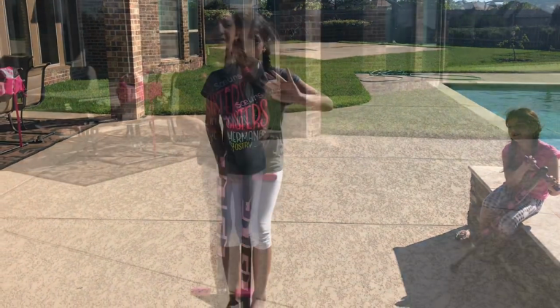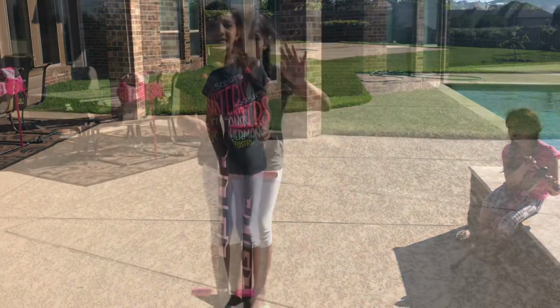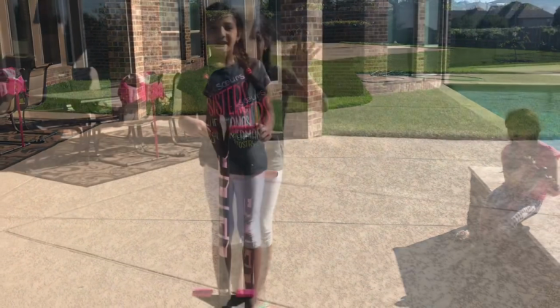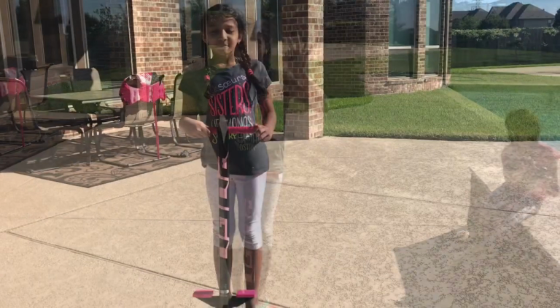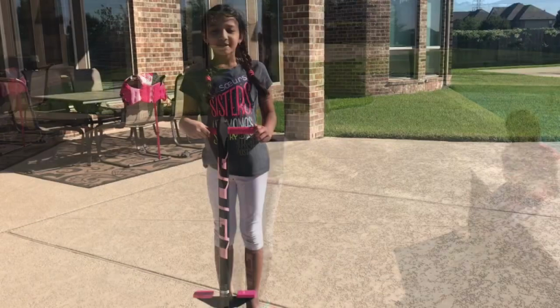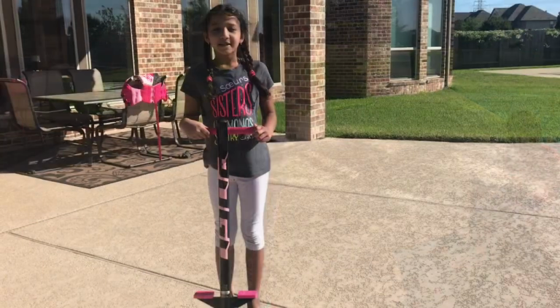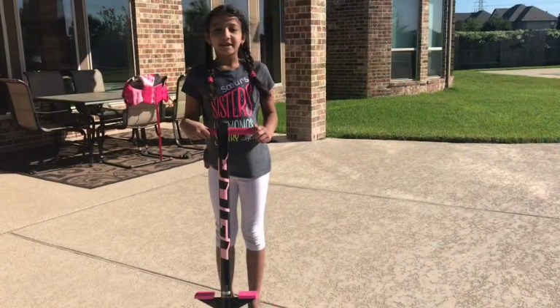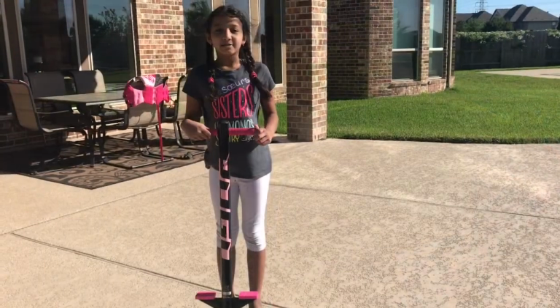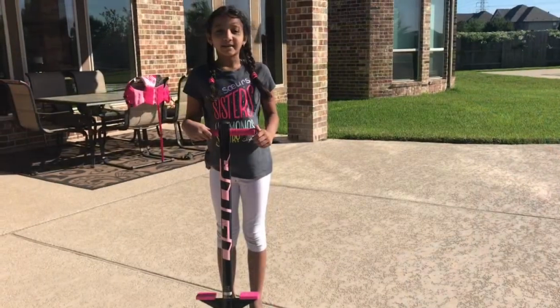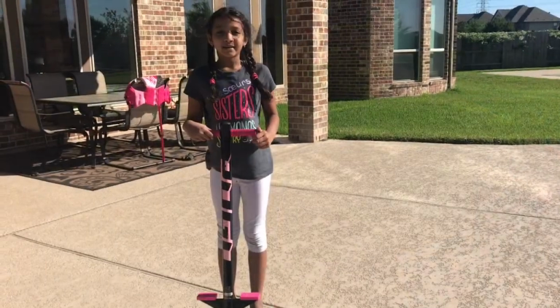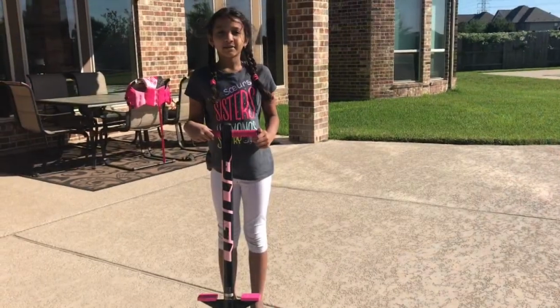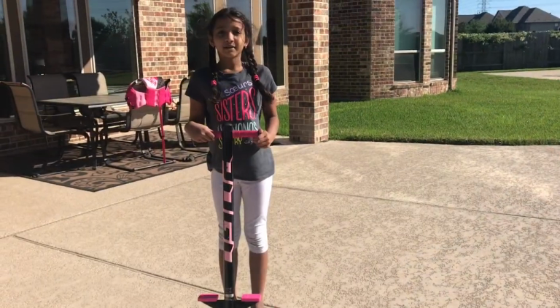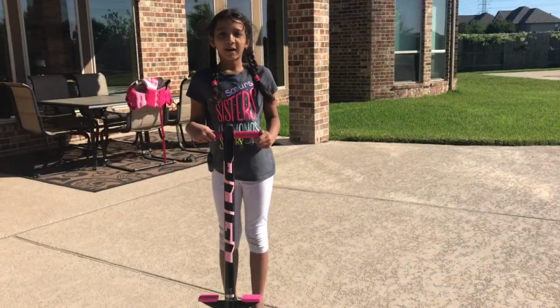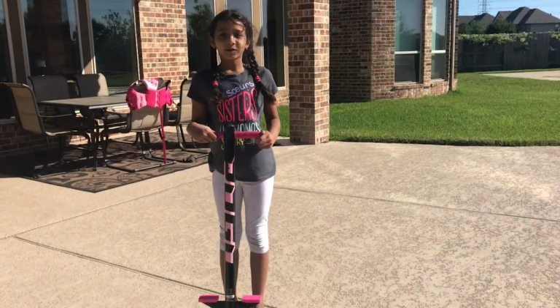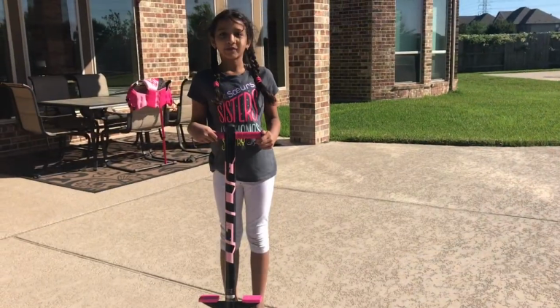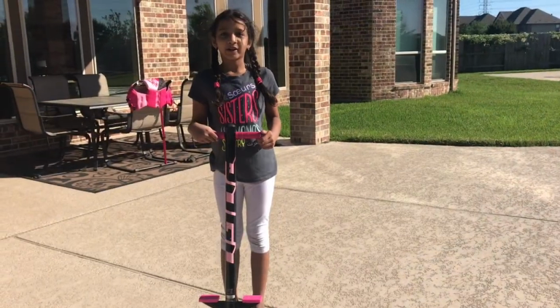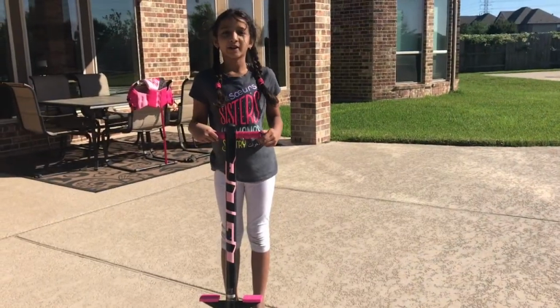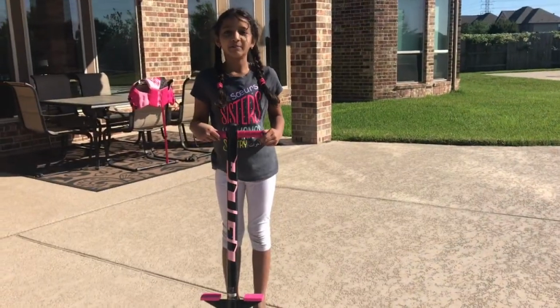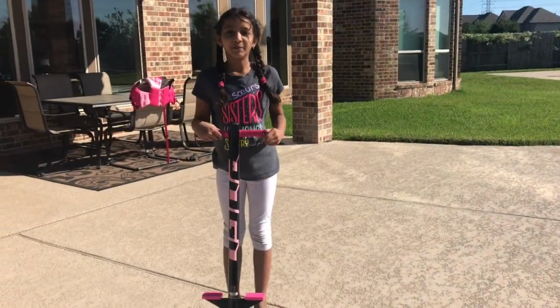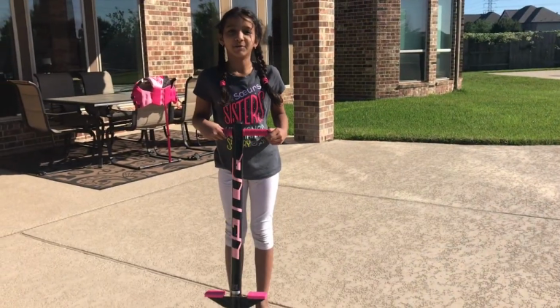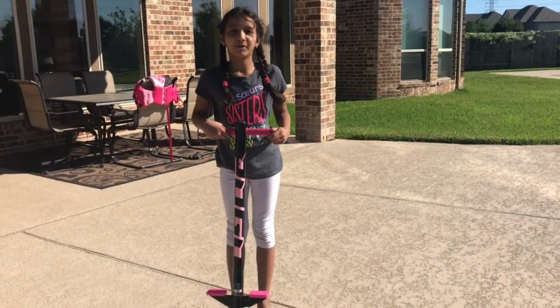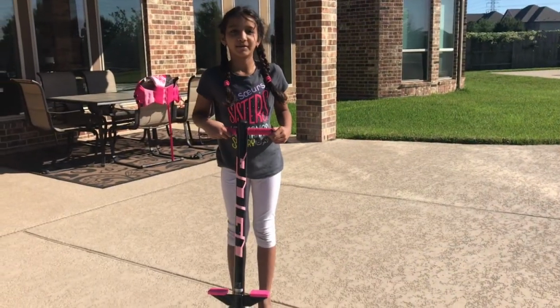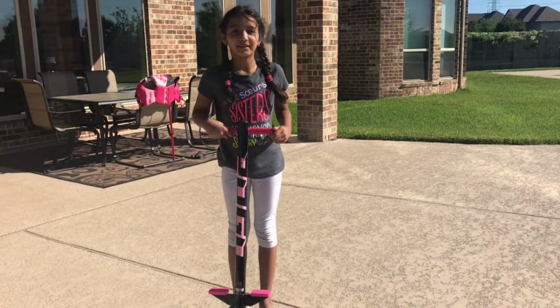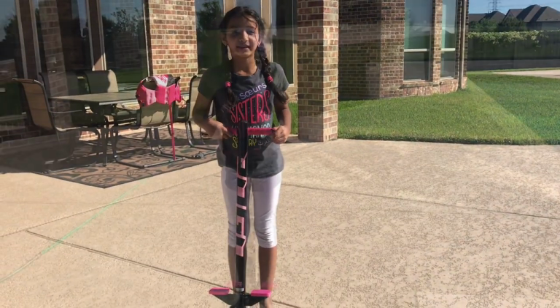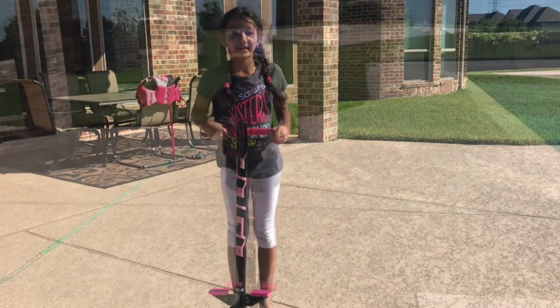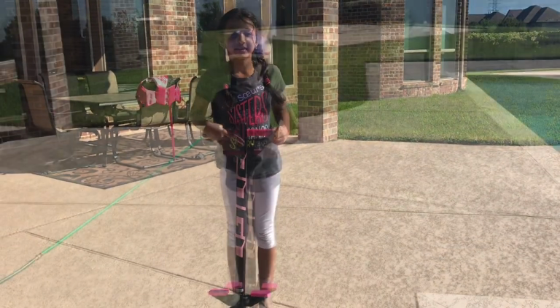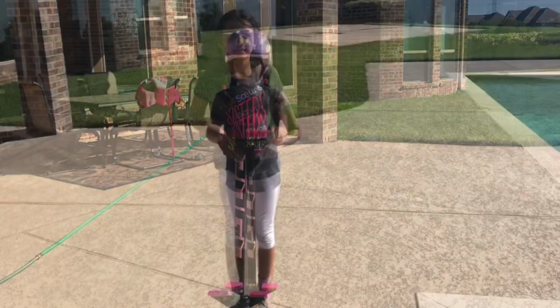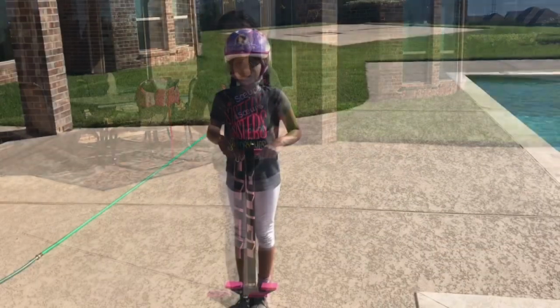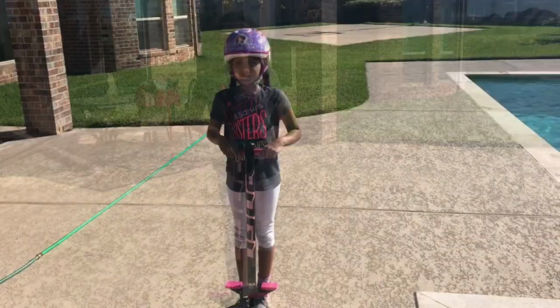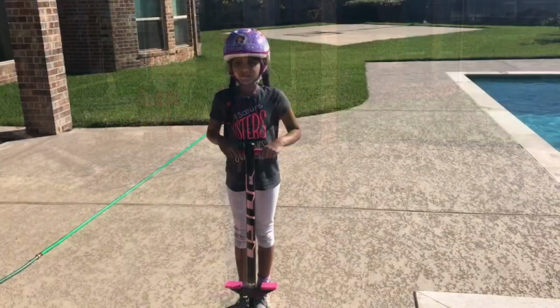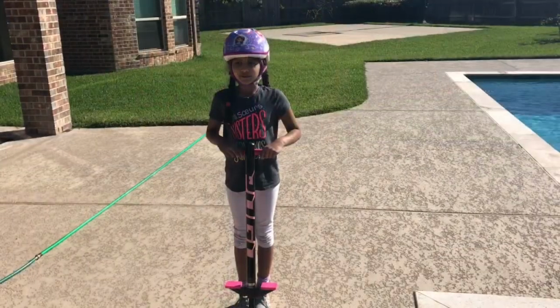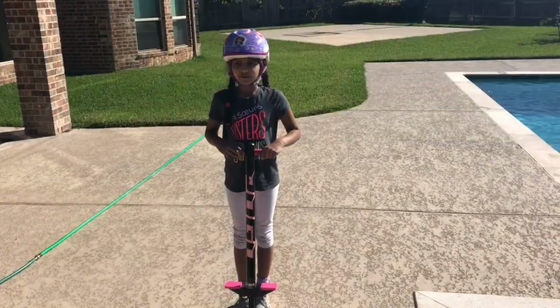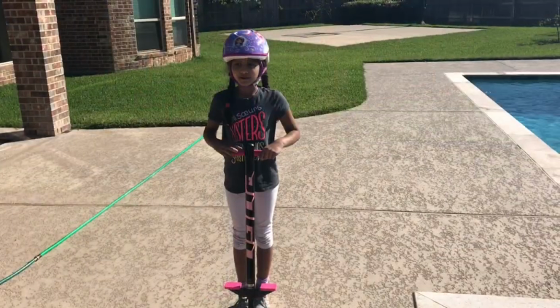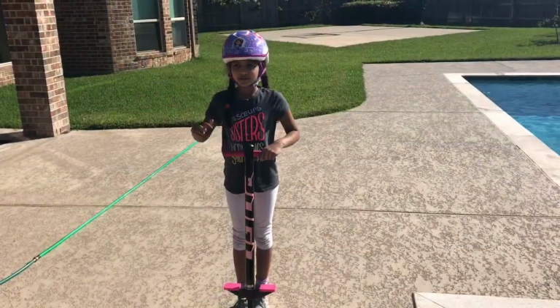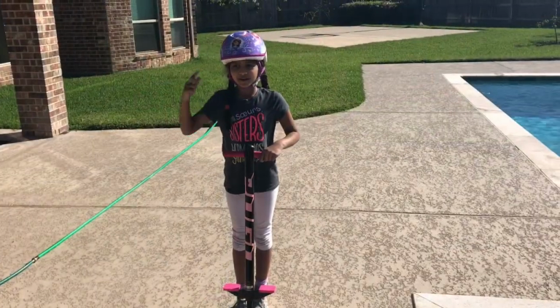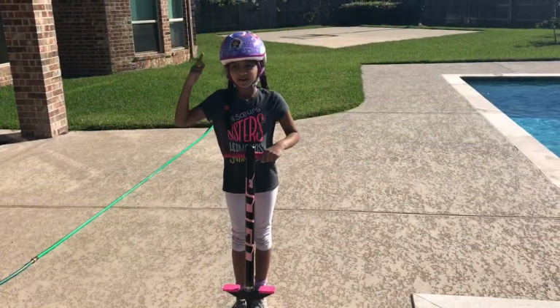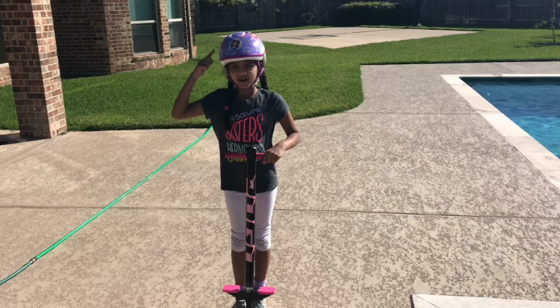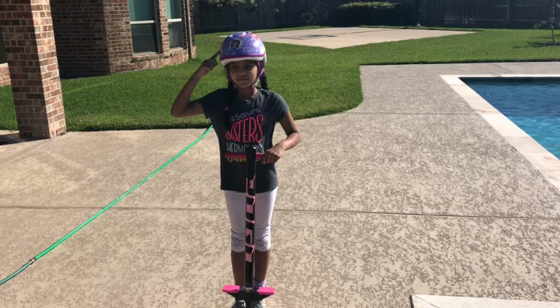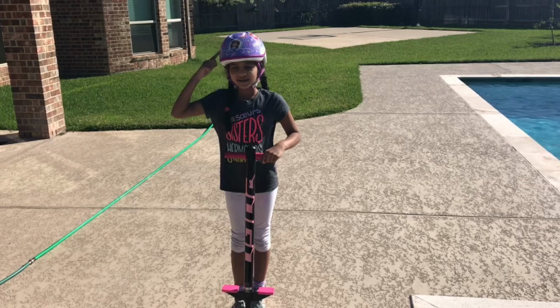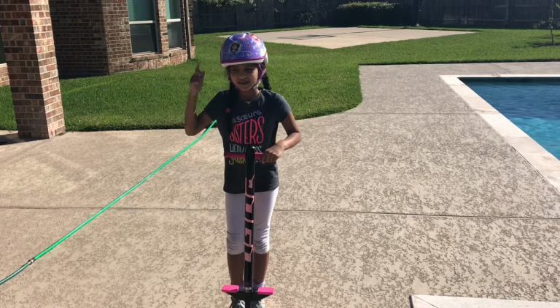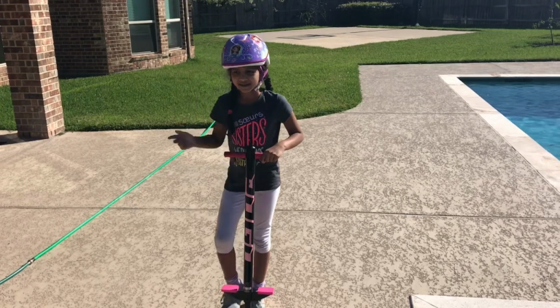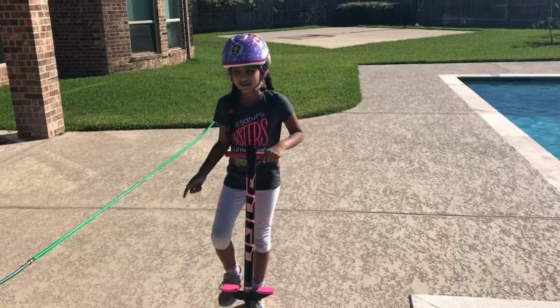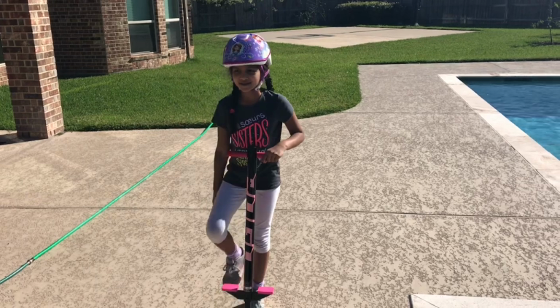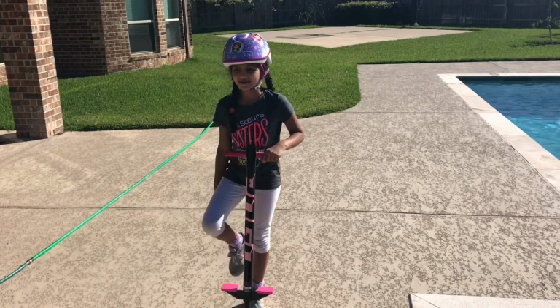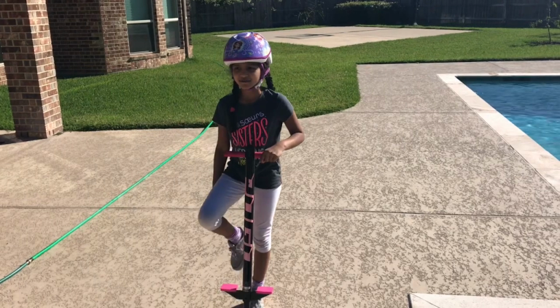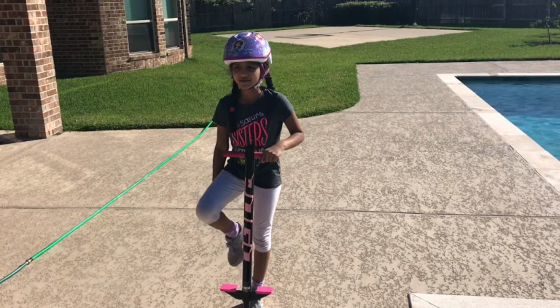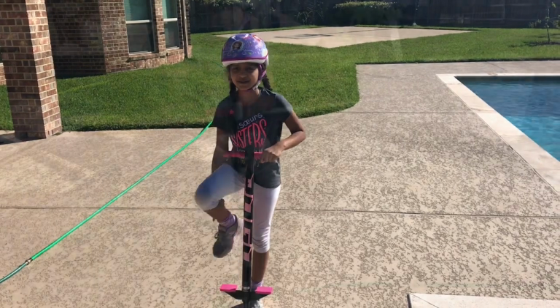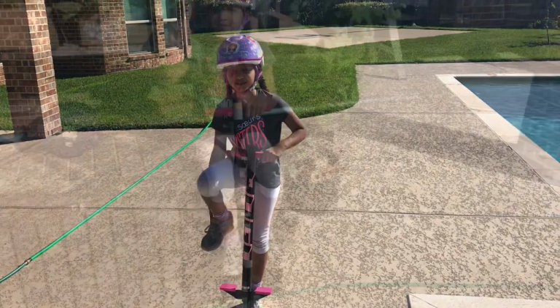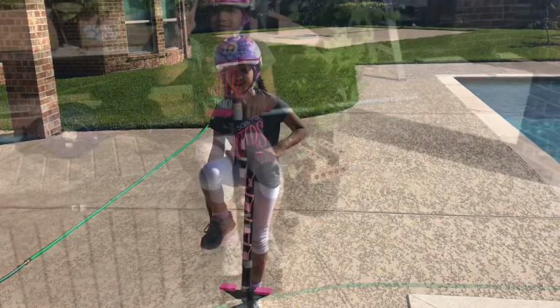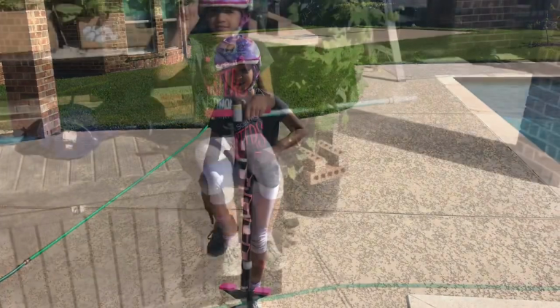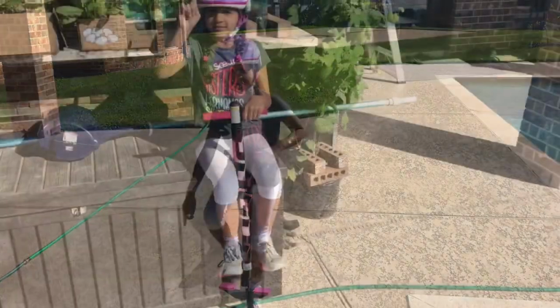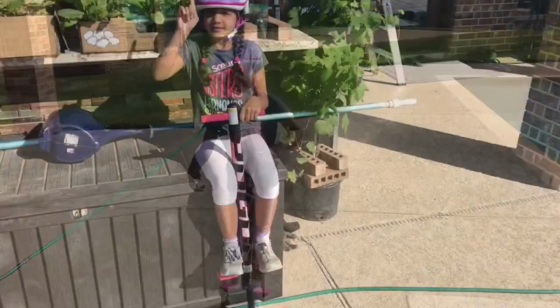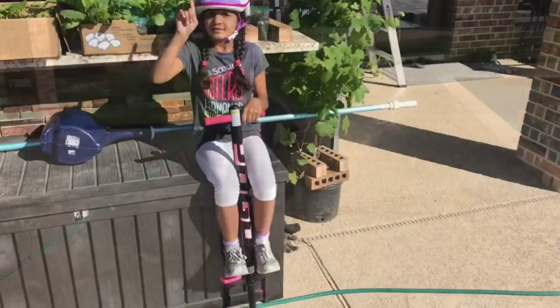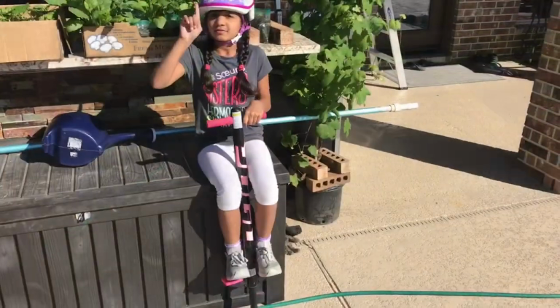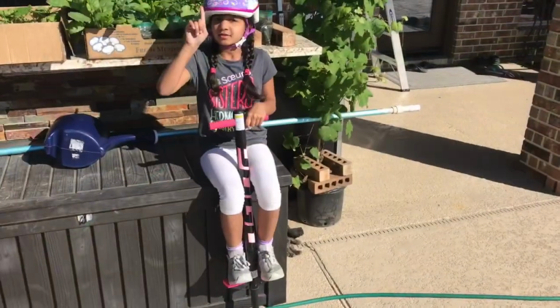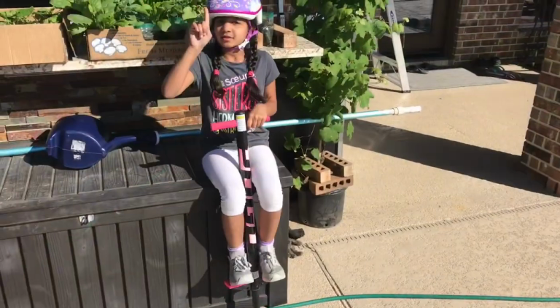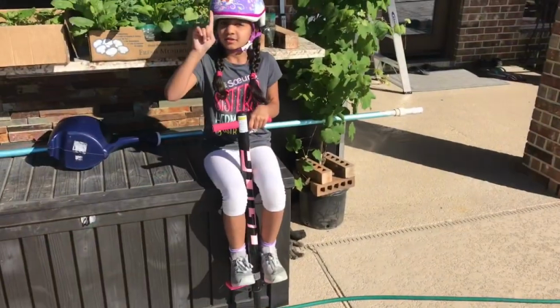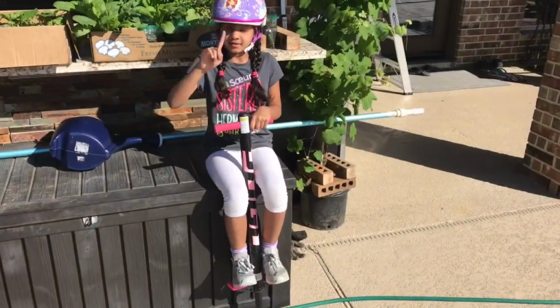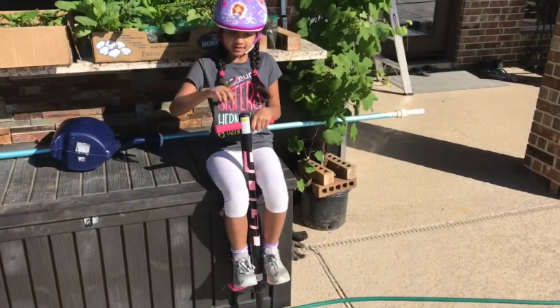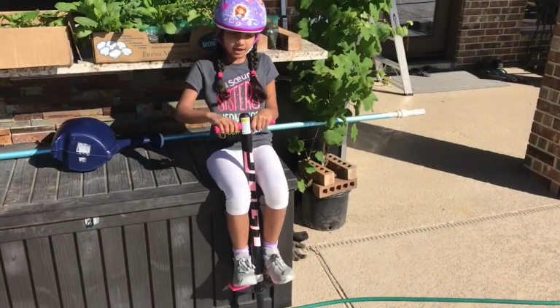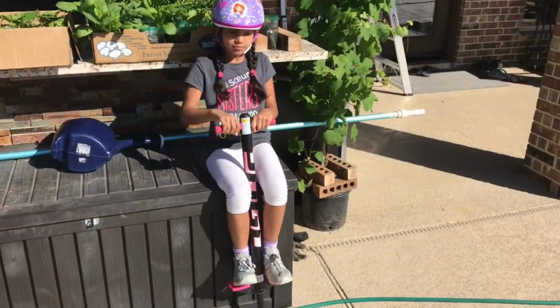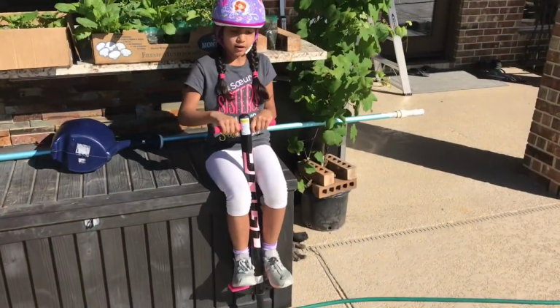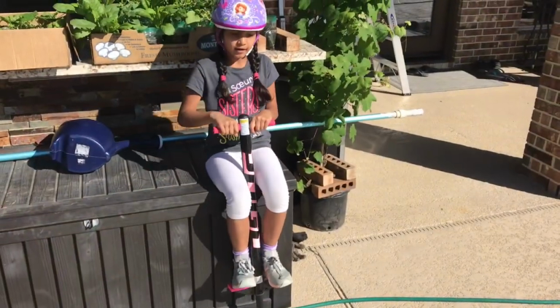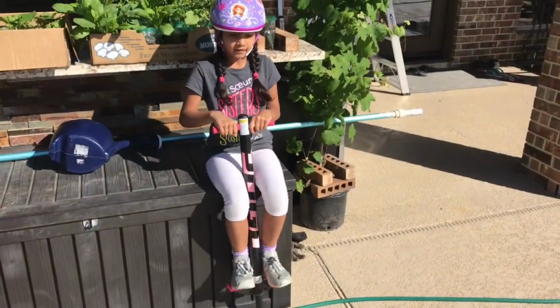Now I'm going to teach my sister how to ride a pogo stick. Always wear a helmet and tennis shoes with socks. Step 1.